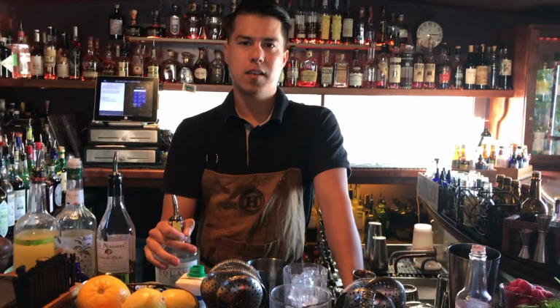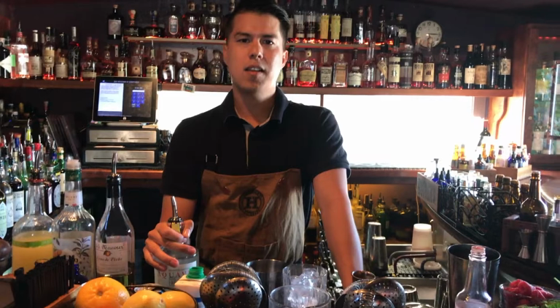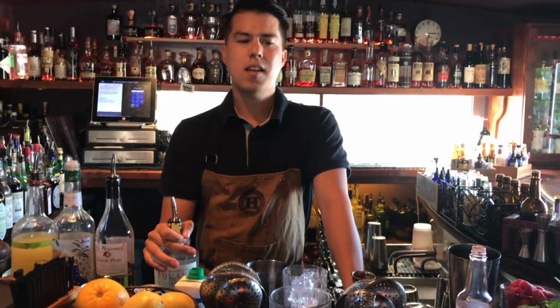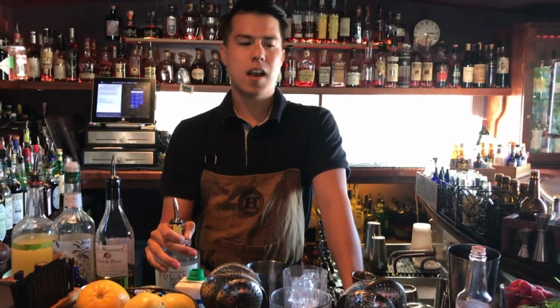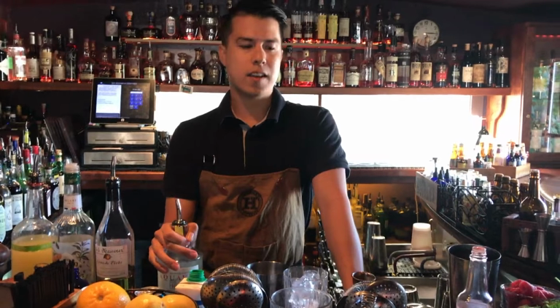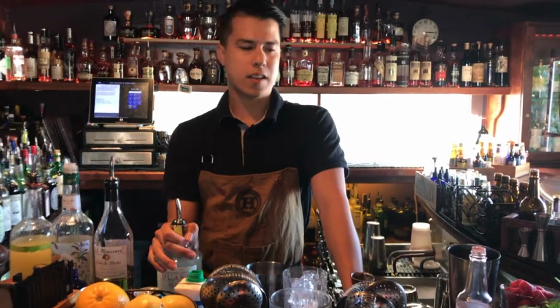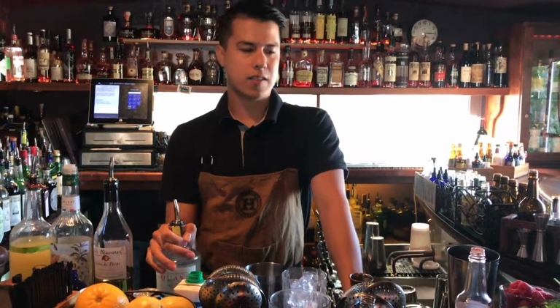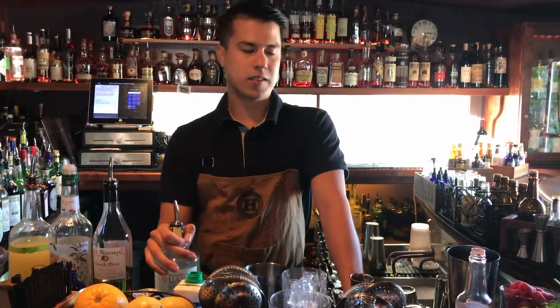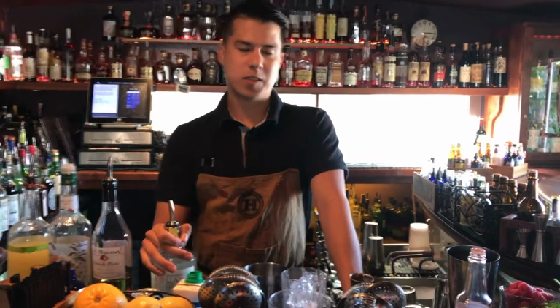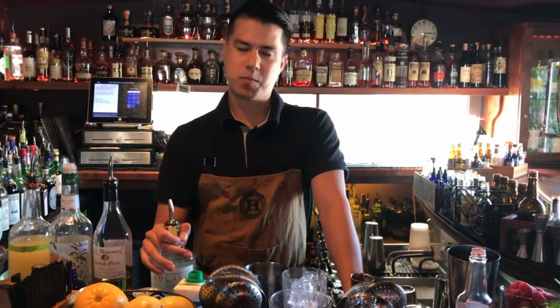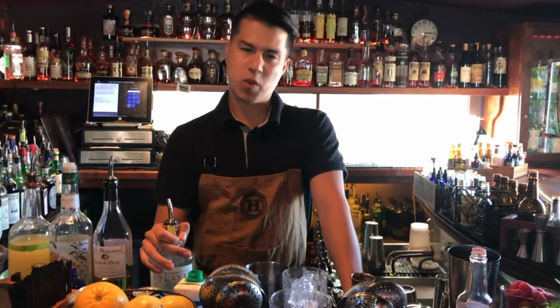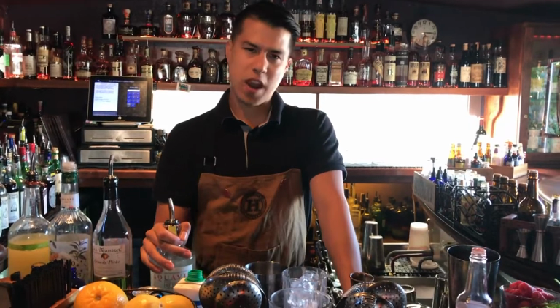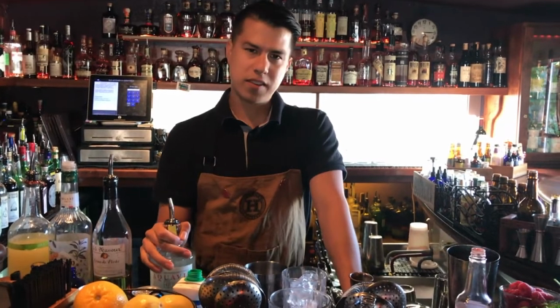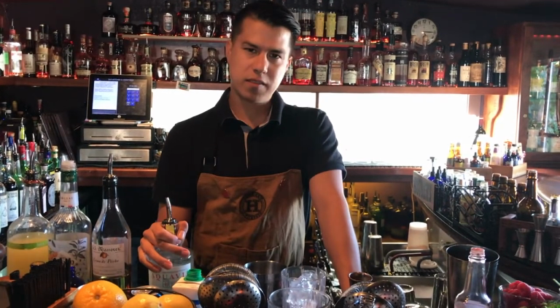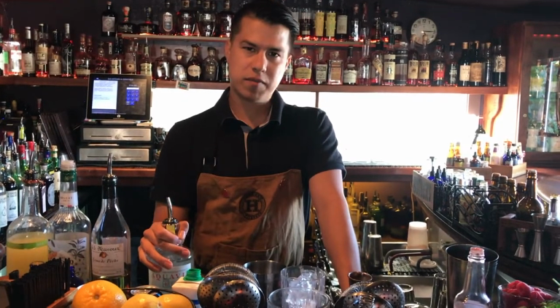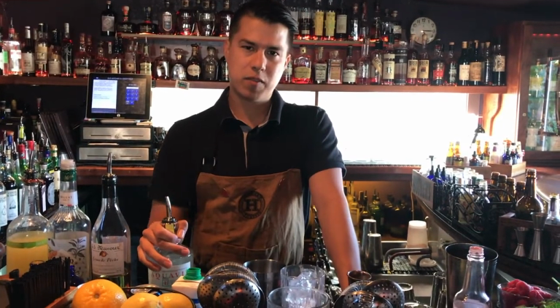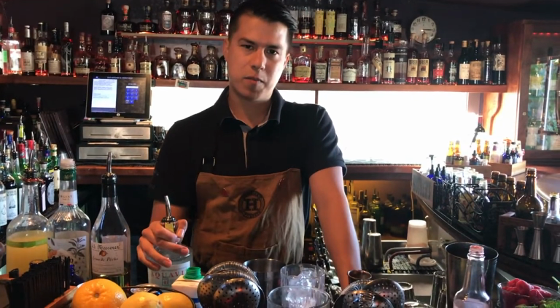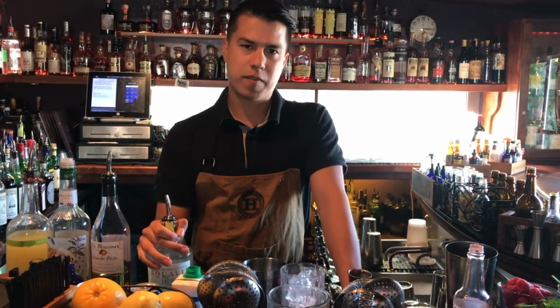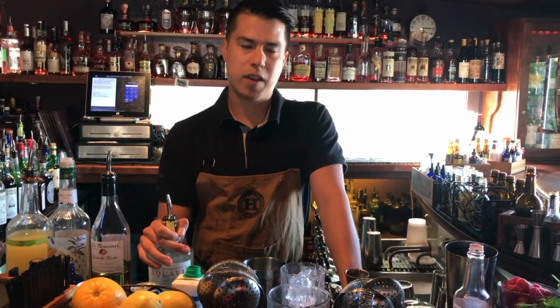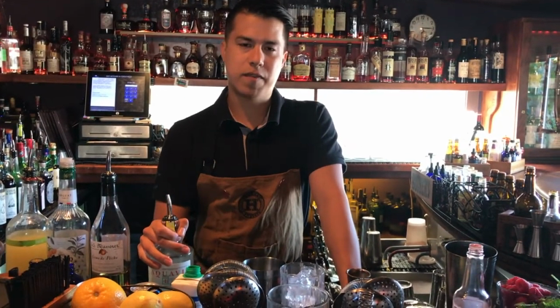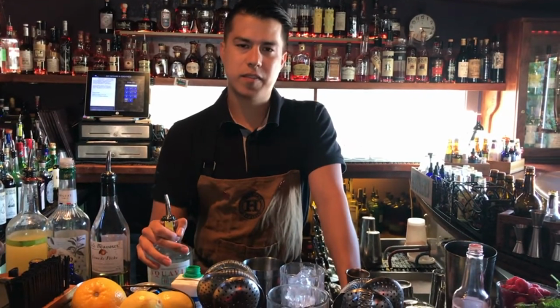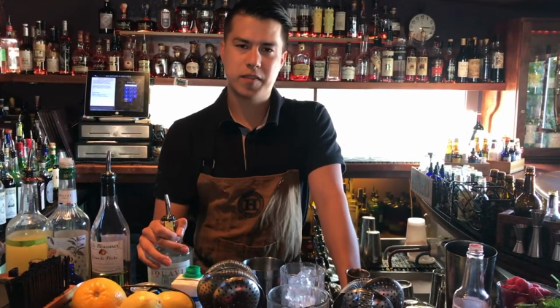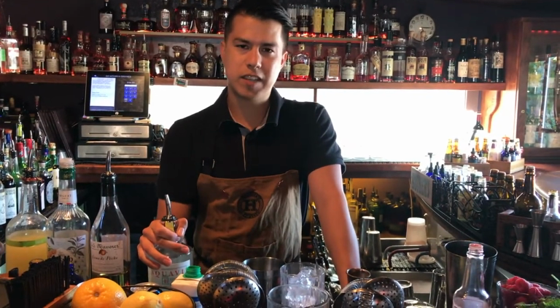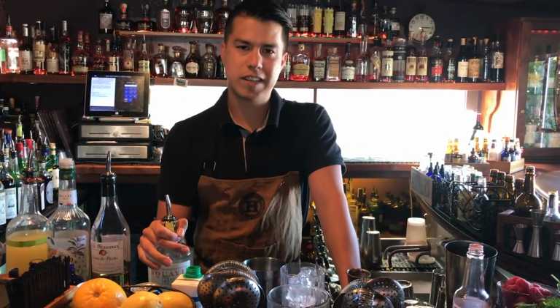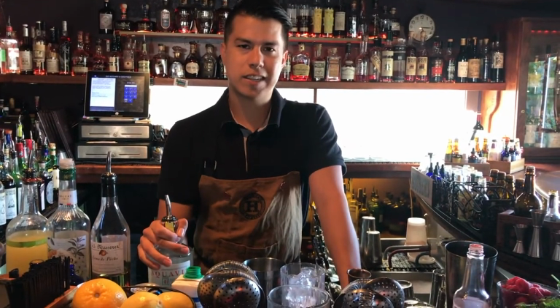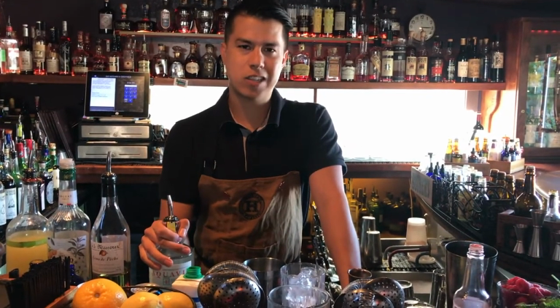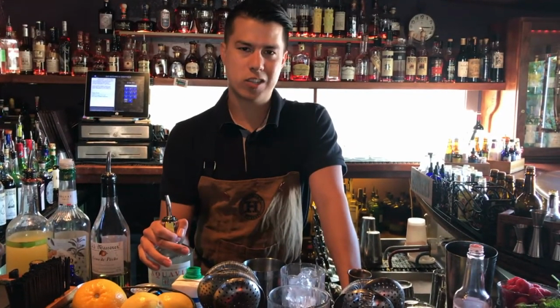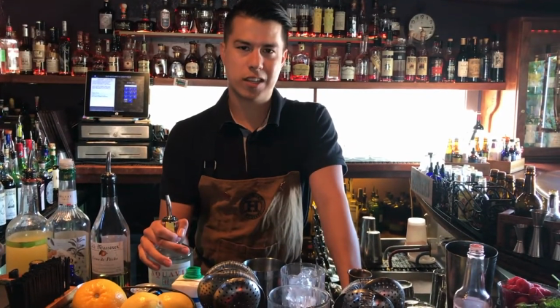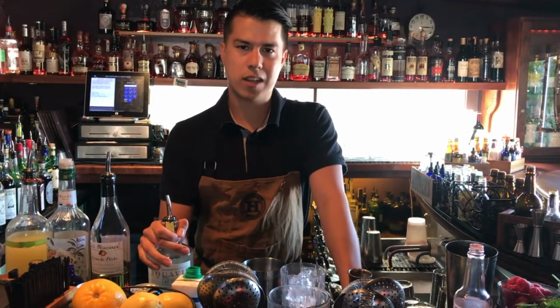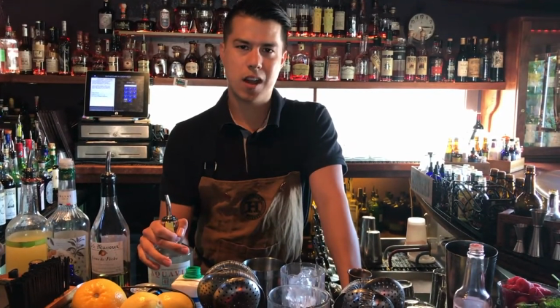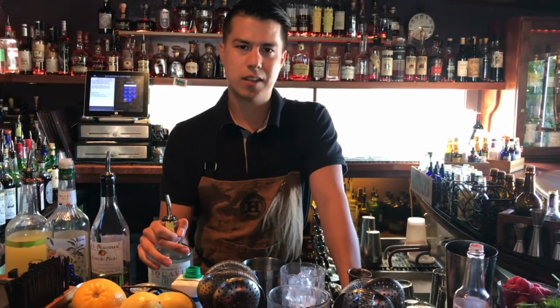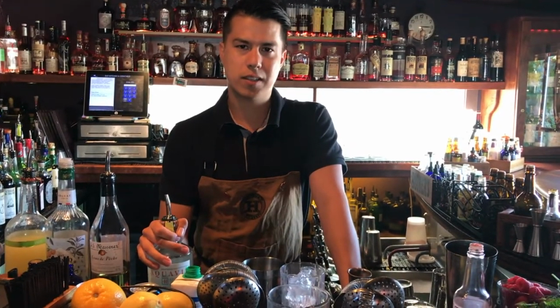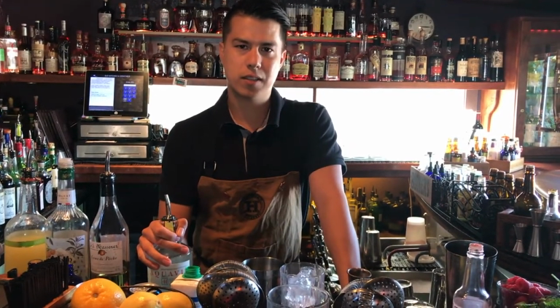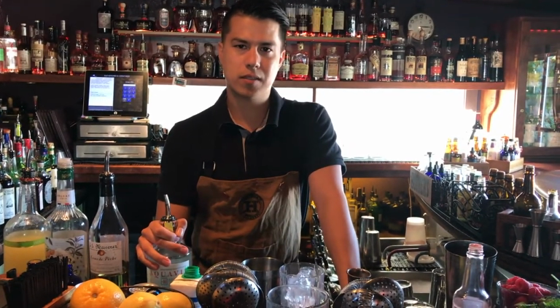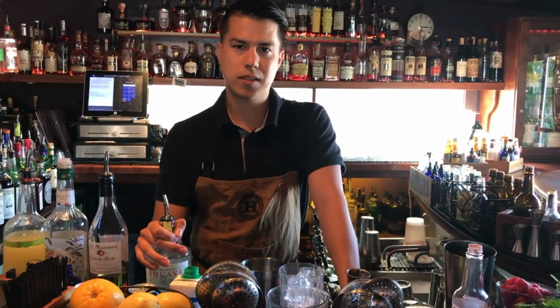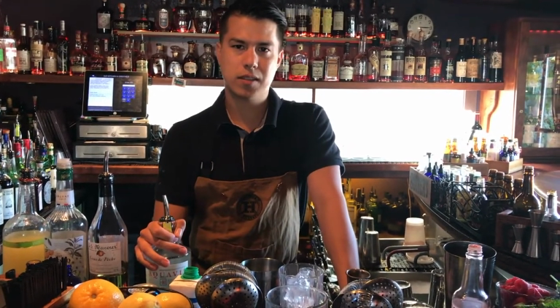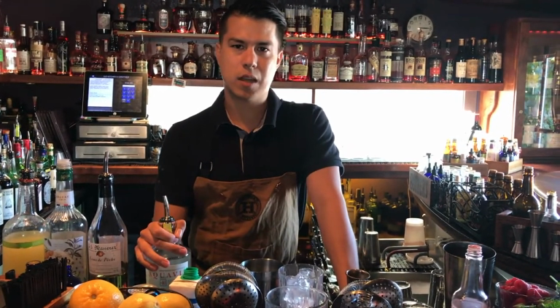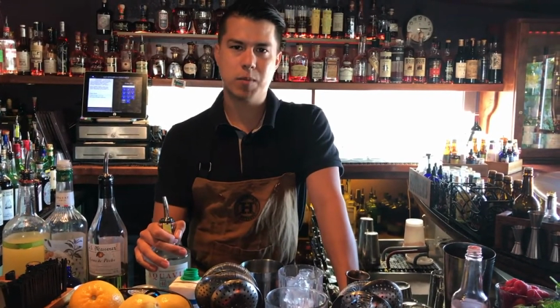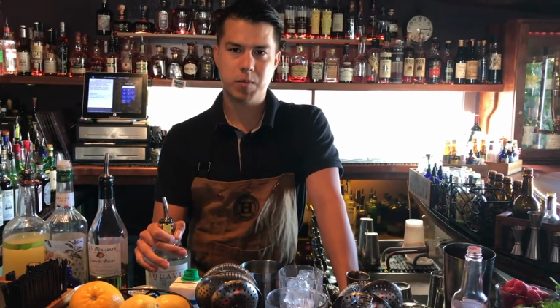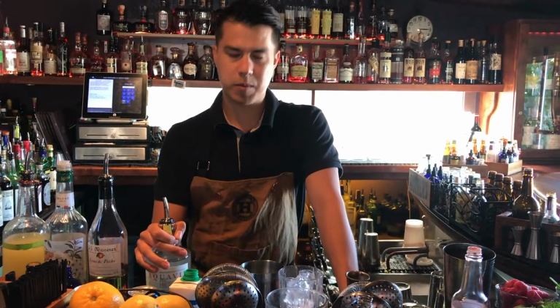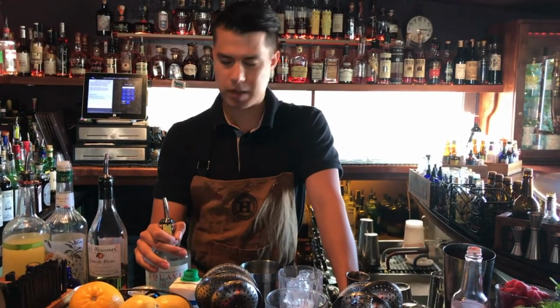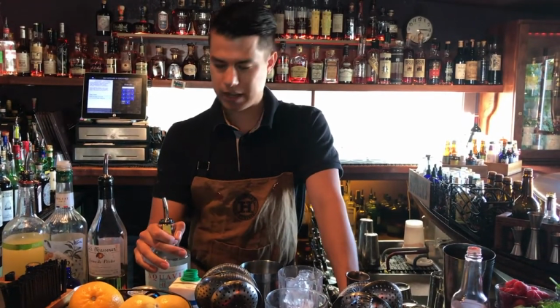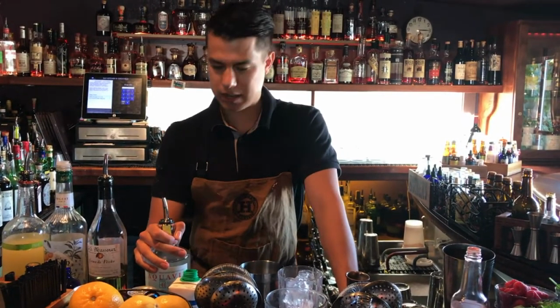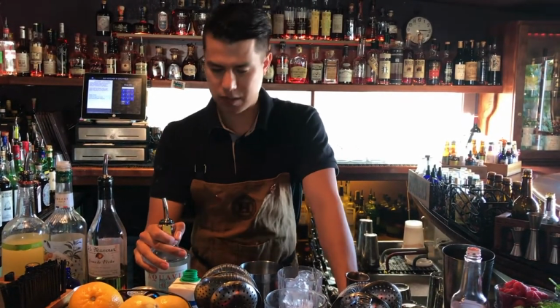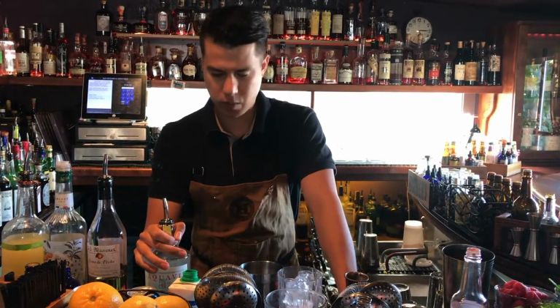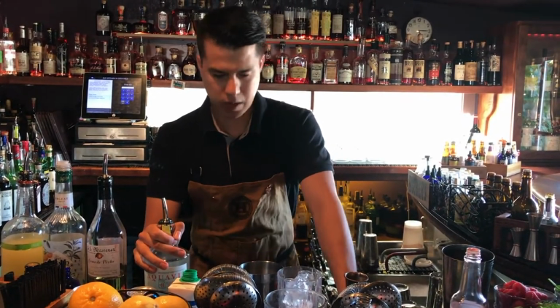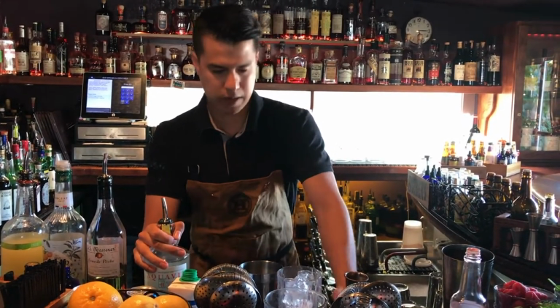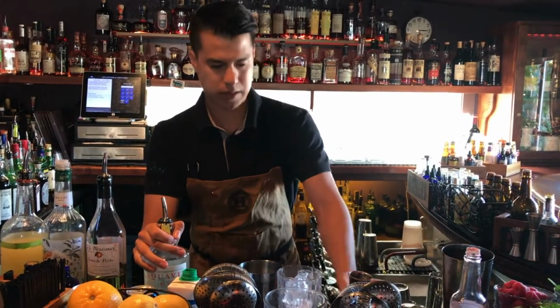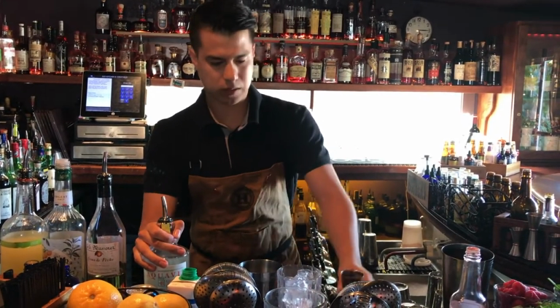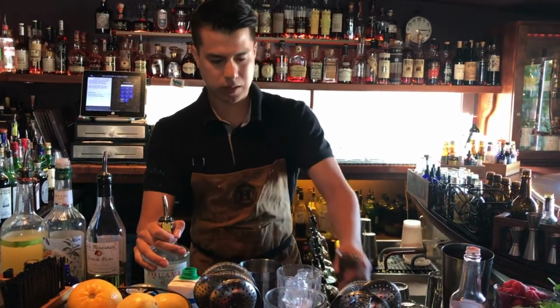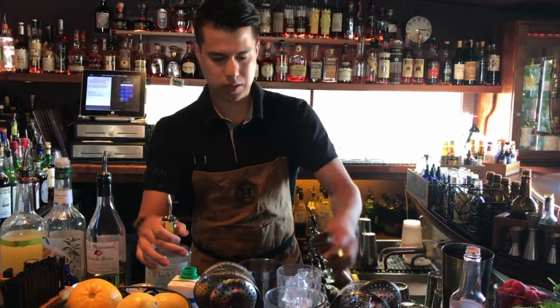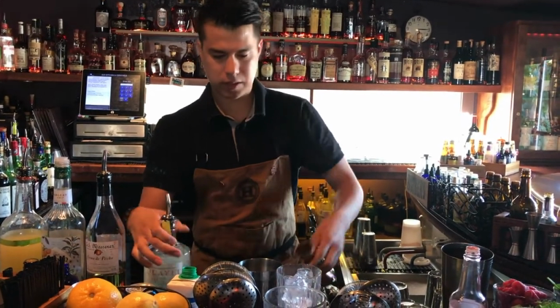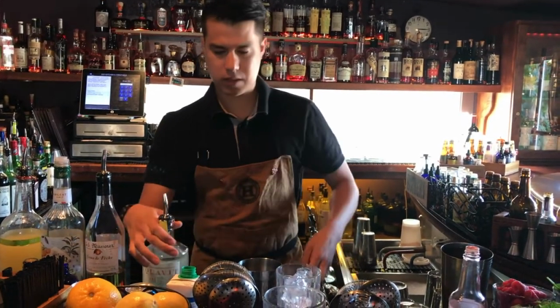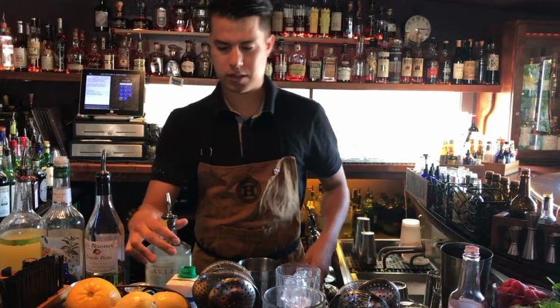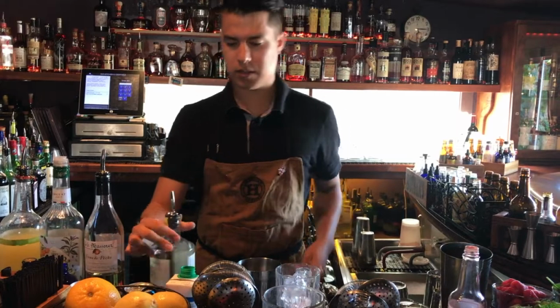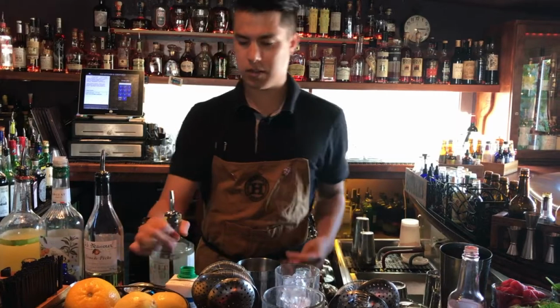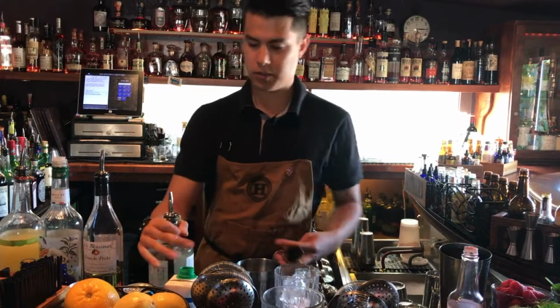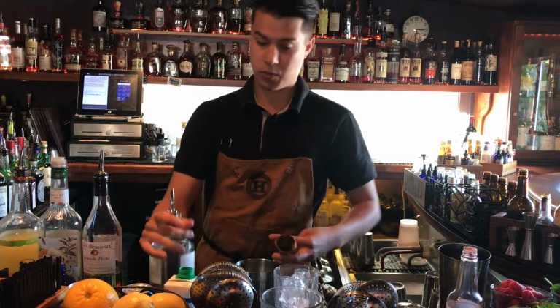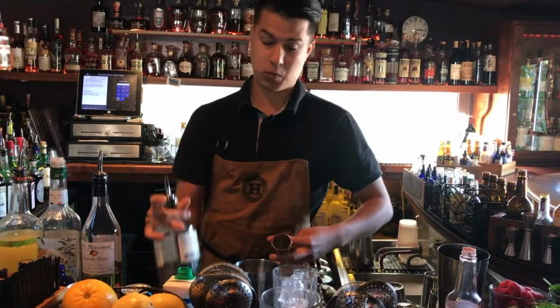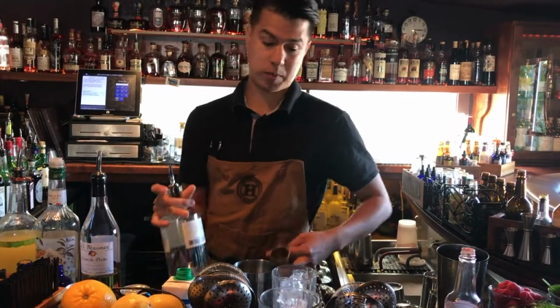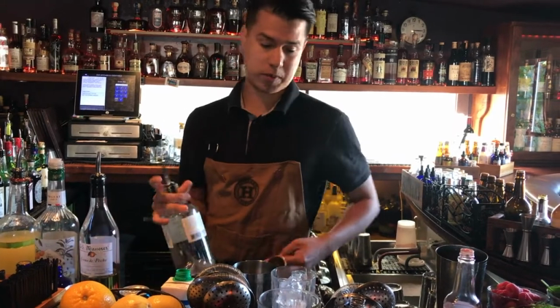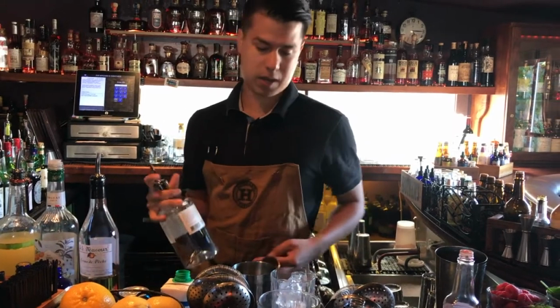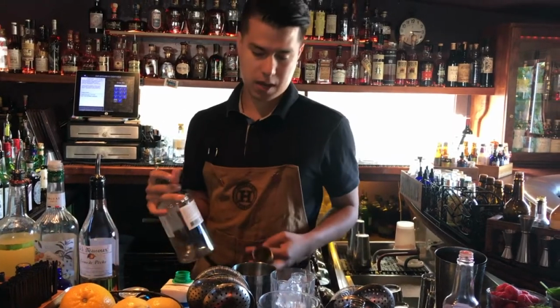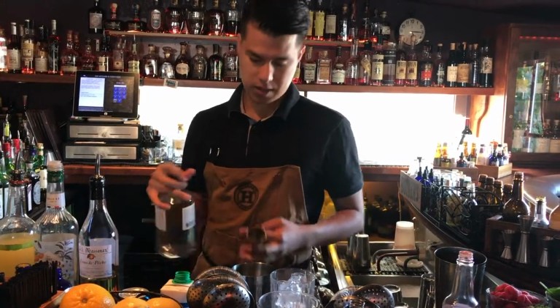Hi there, this is Brandon from 515 Kitchen and Cocktails. I'm going to be making you a delicious cocktail called the Riptide.